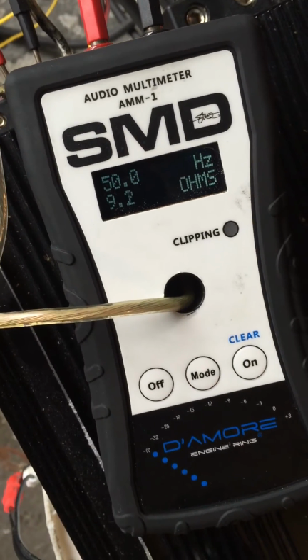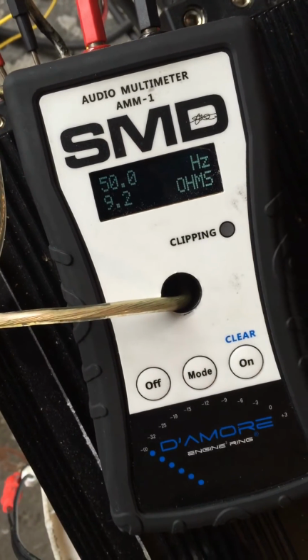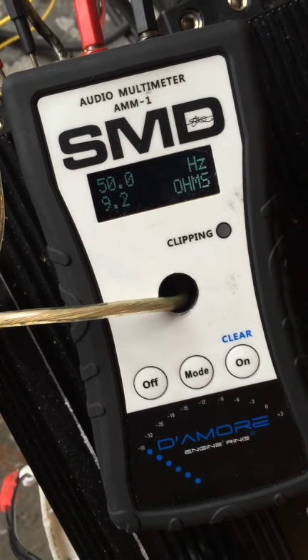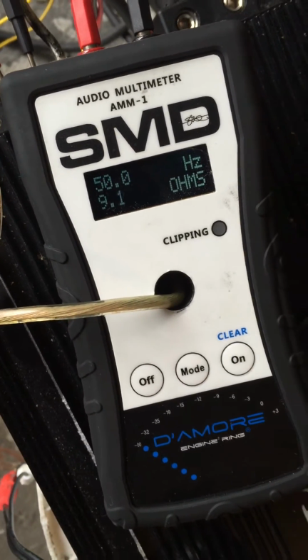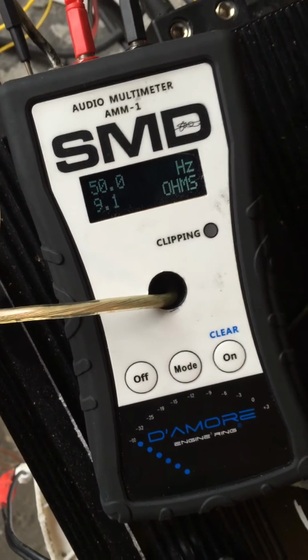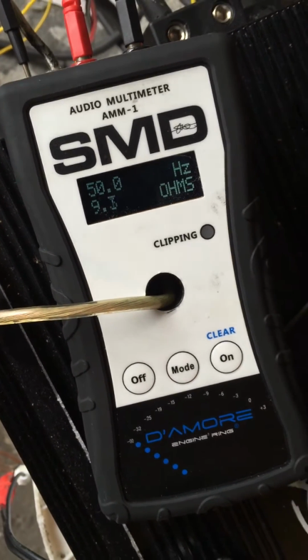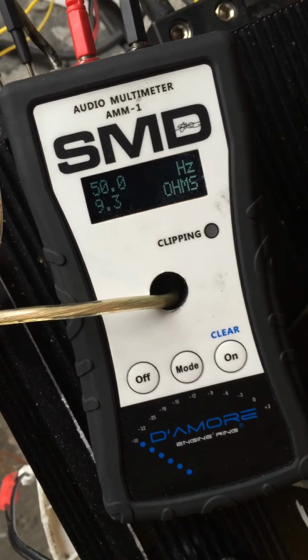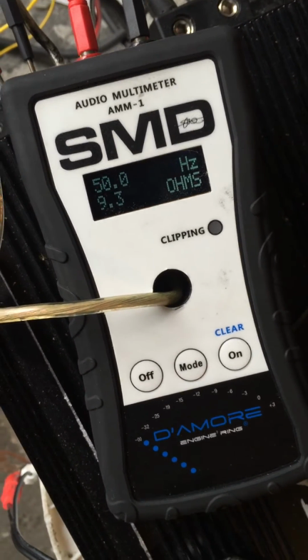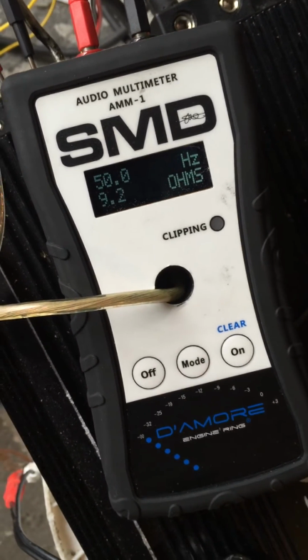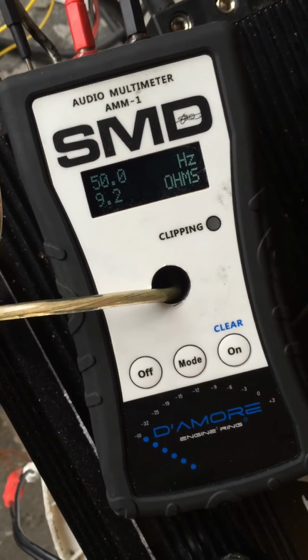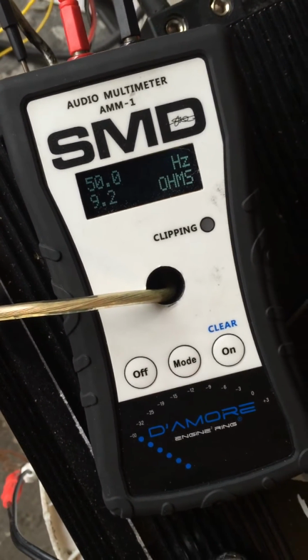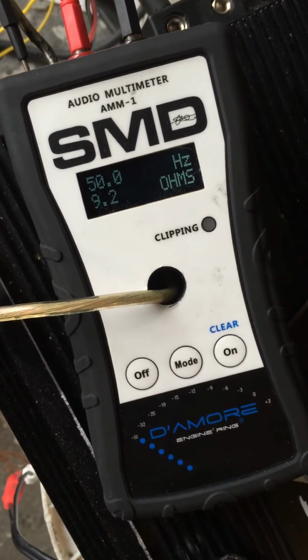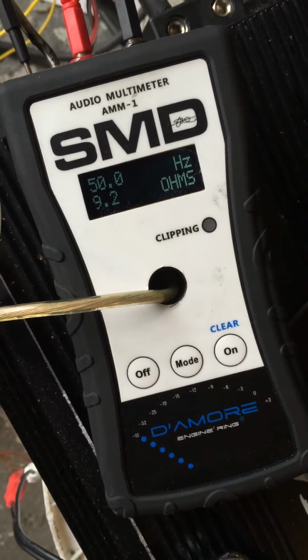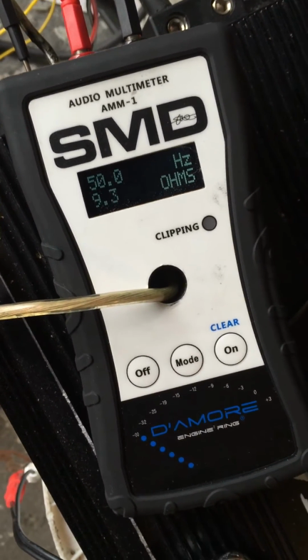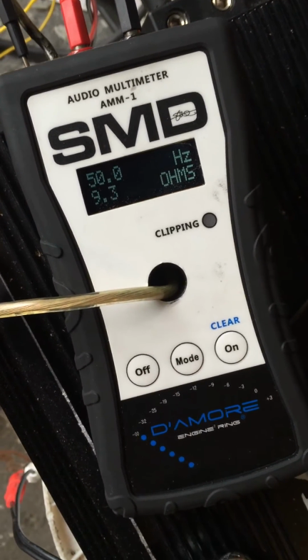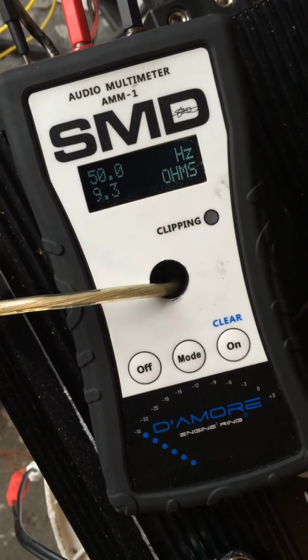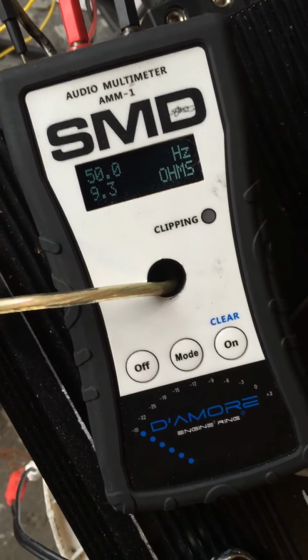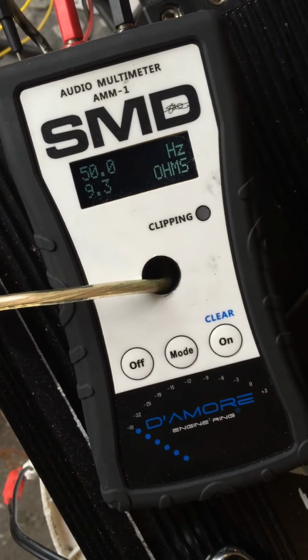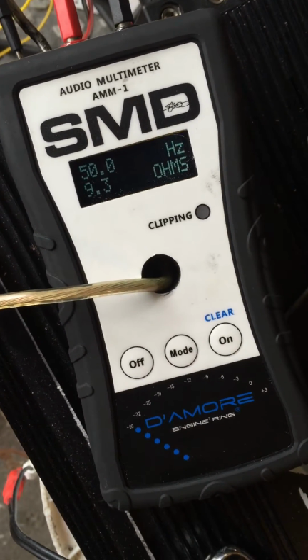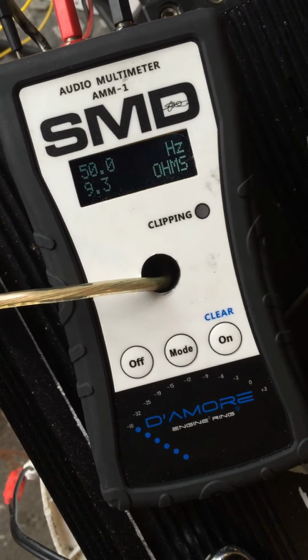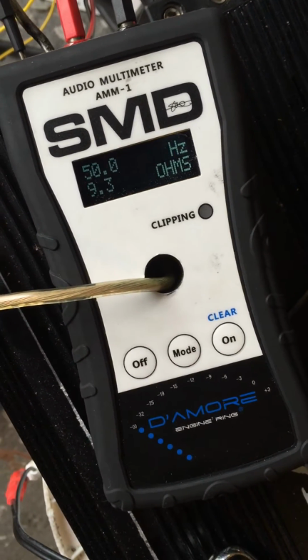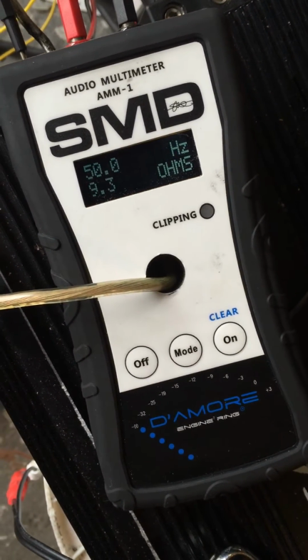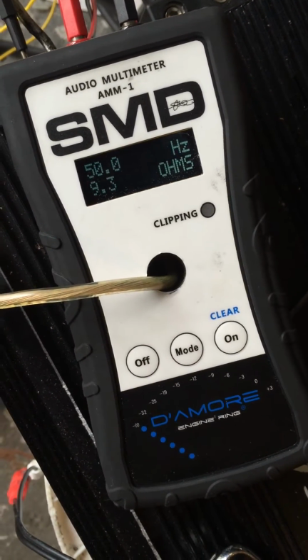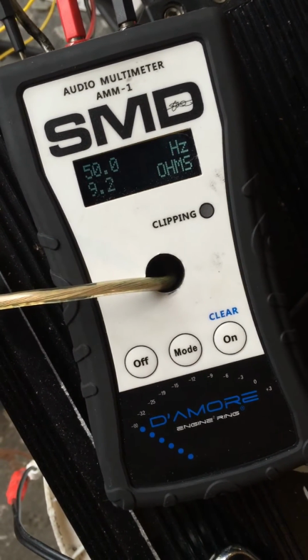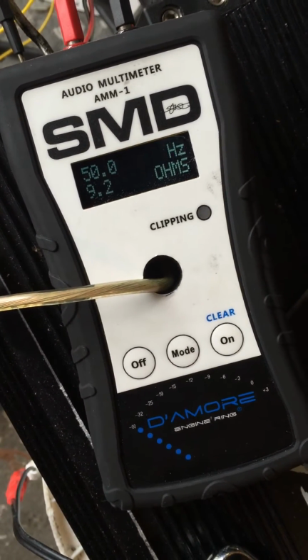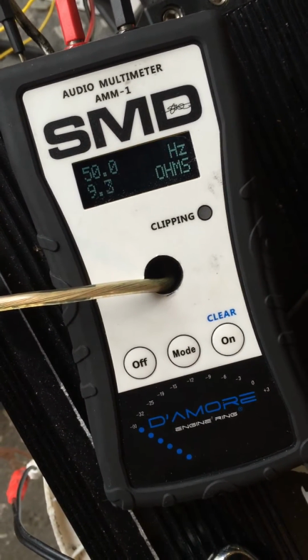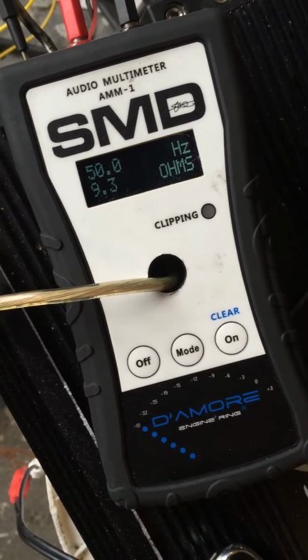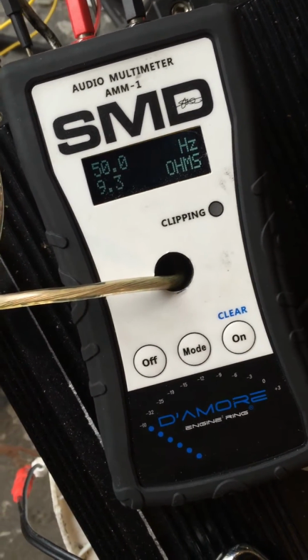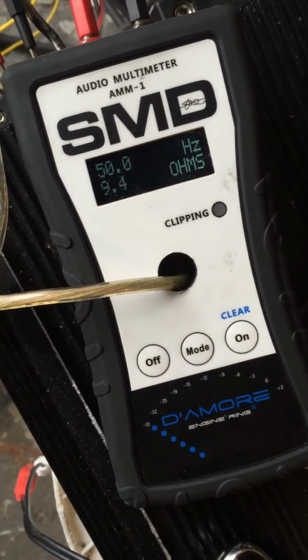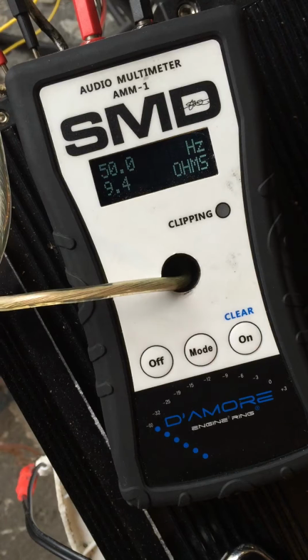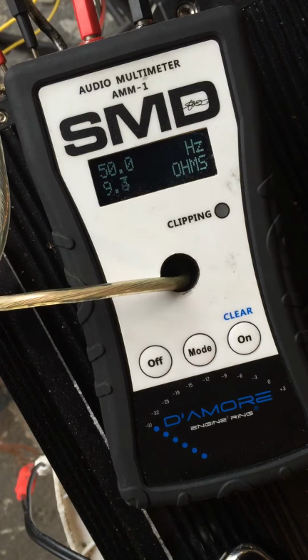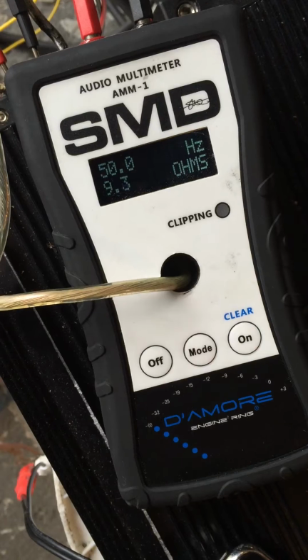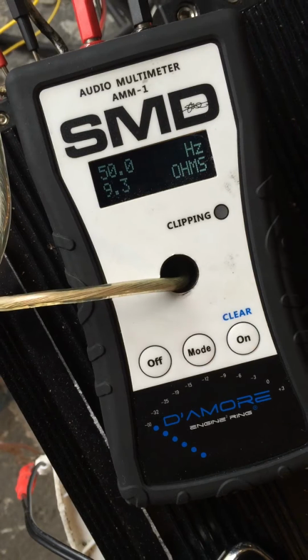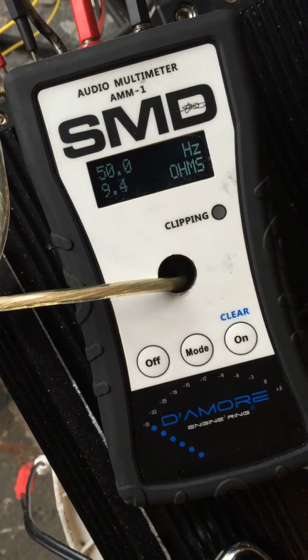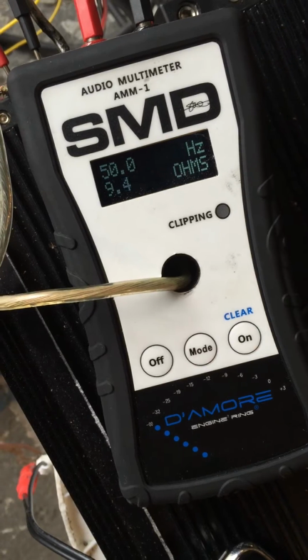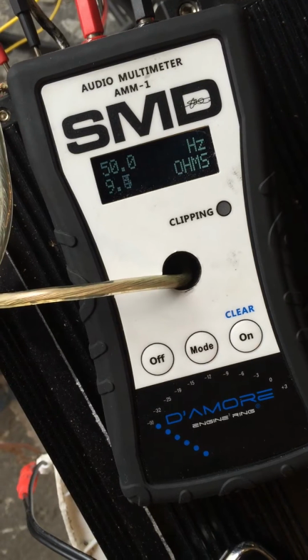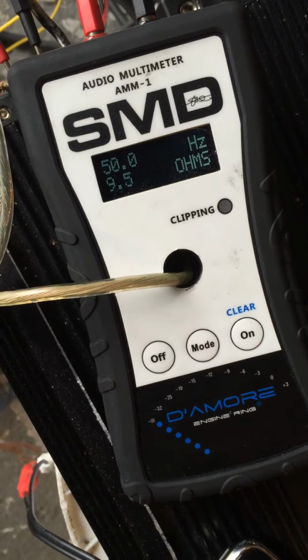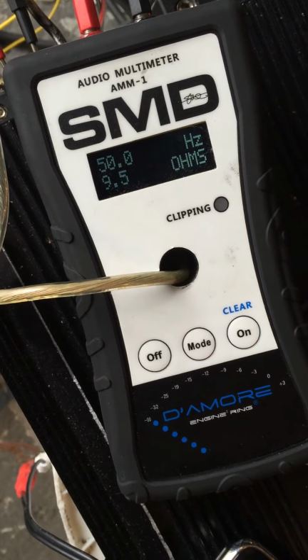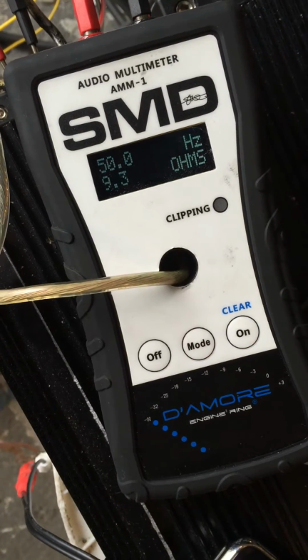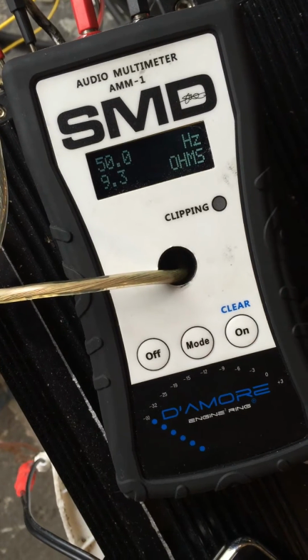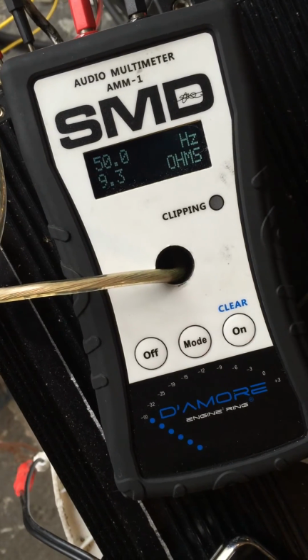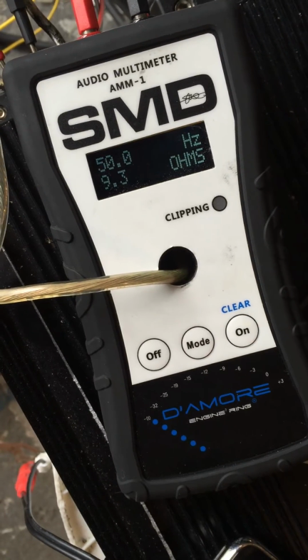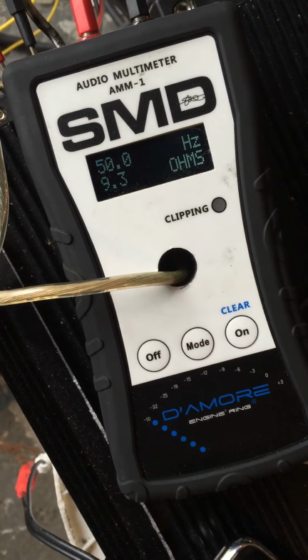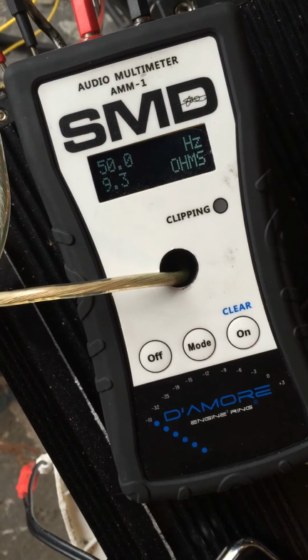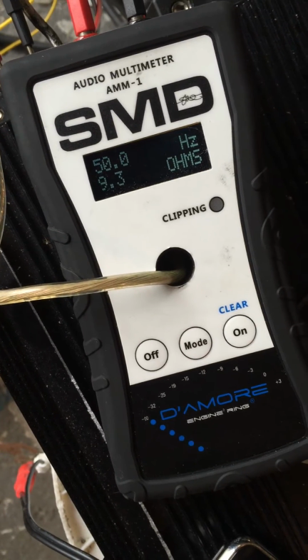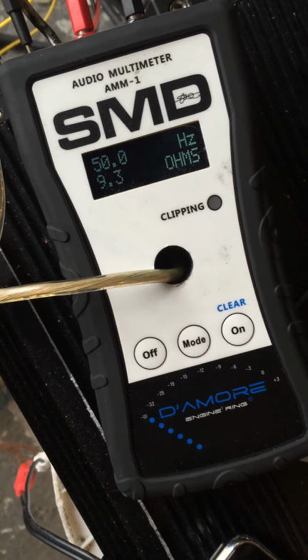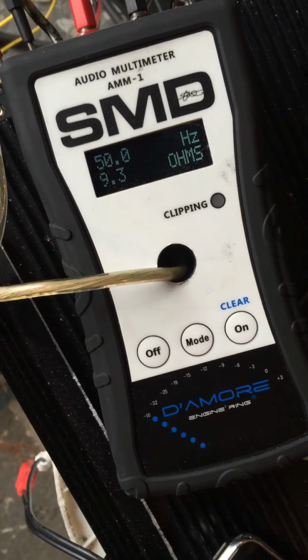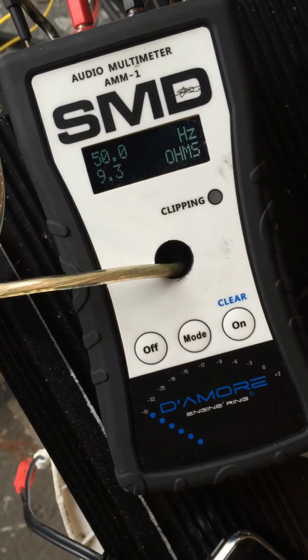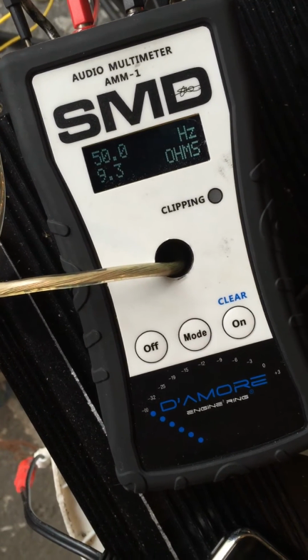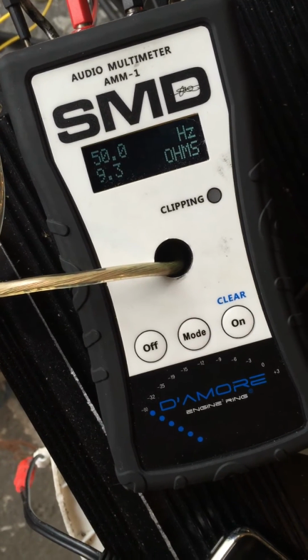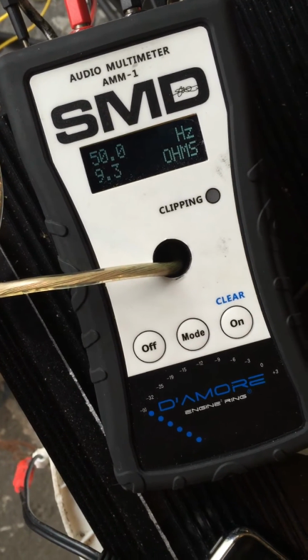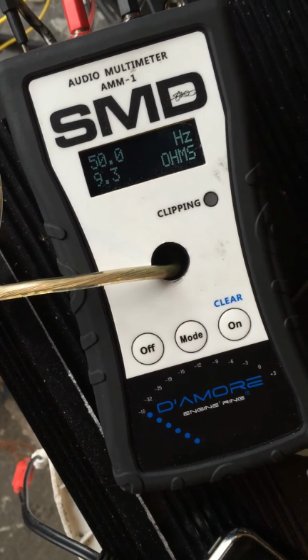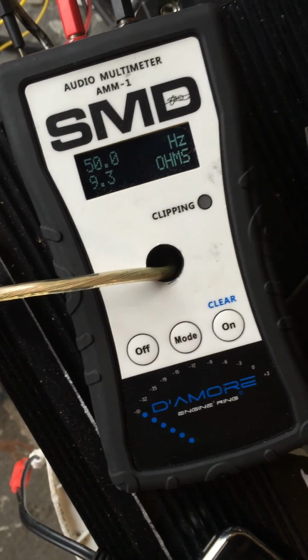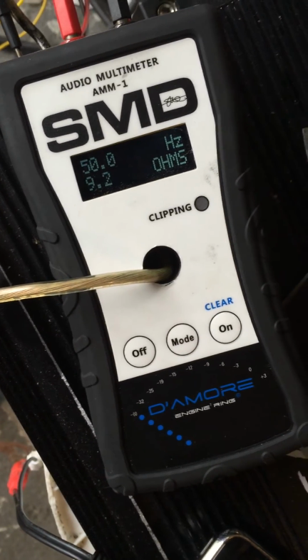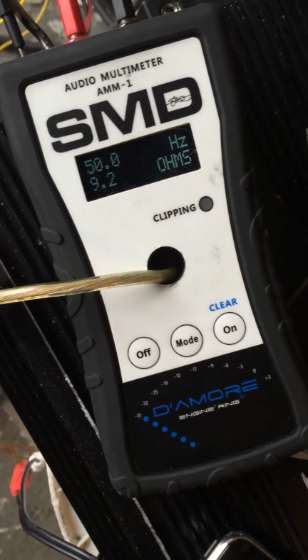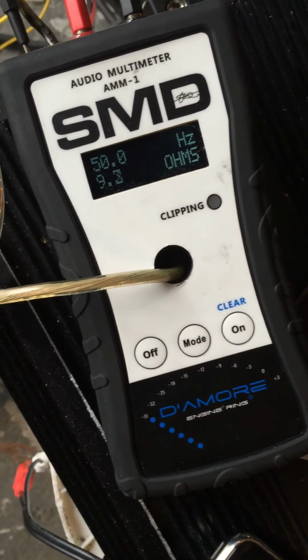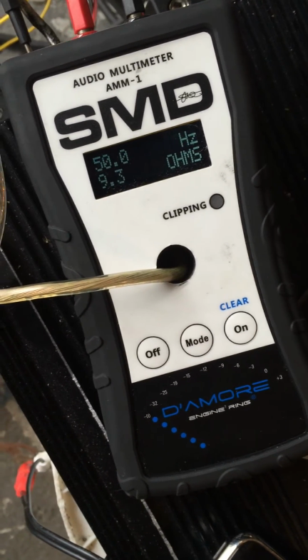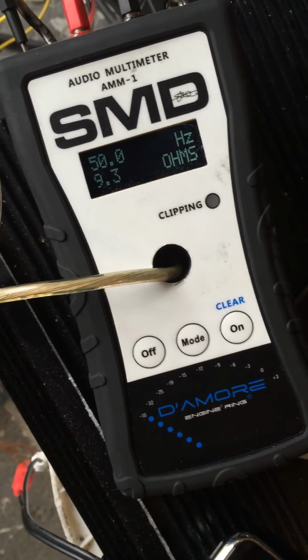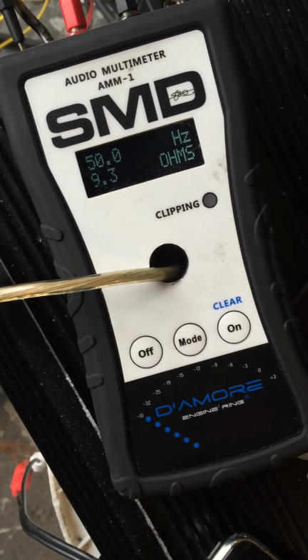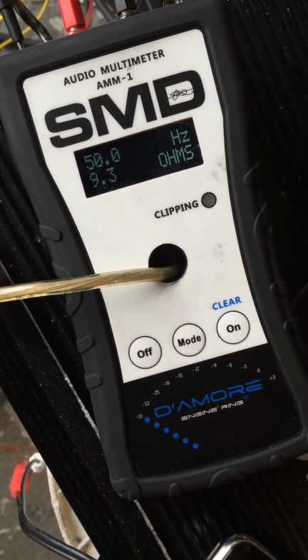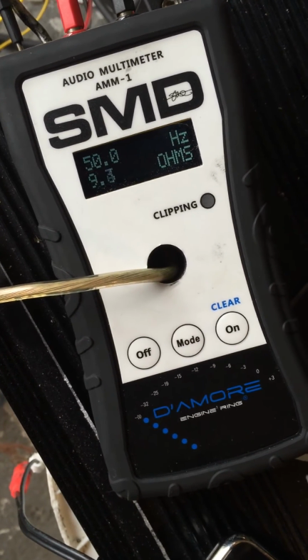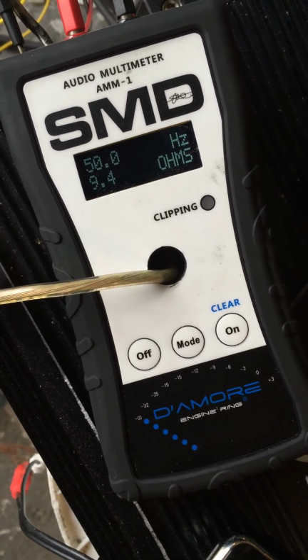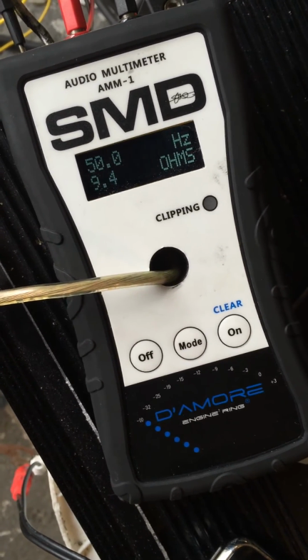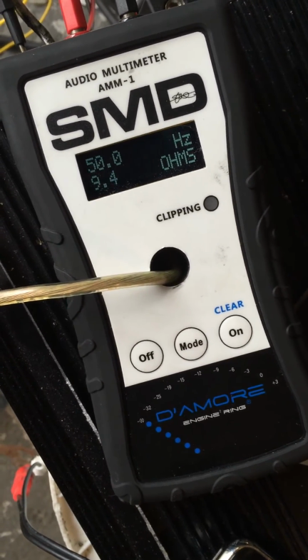Impedance changed due to enclosure. Sounds like it's true — go fuck yourself.